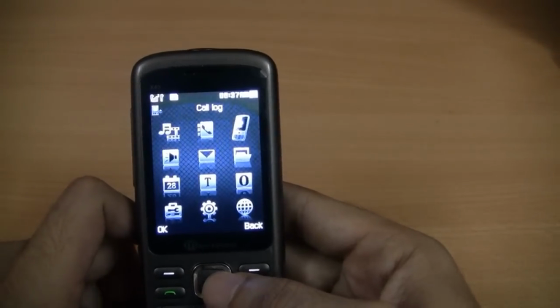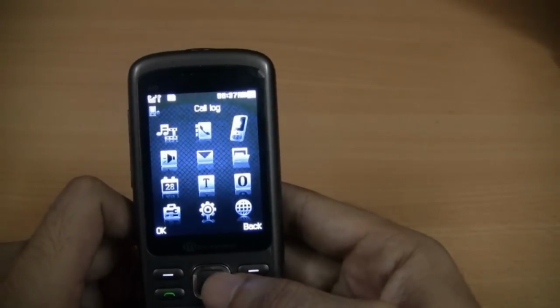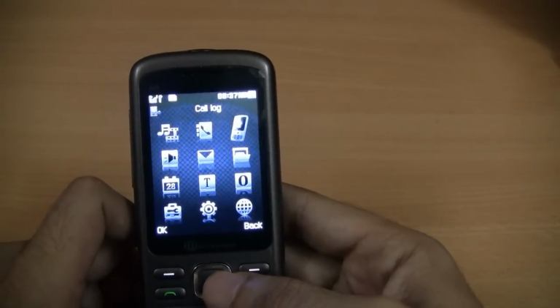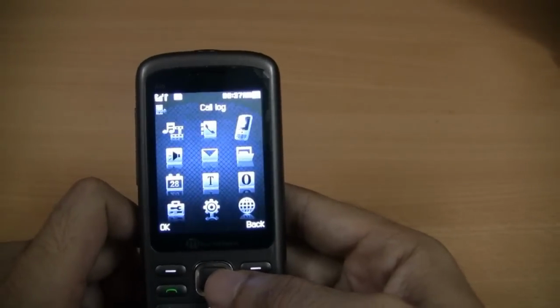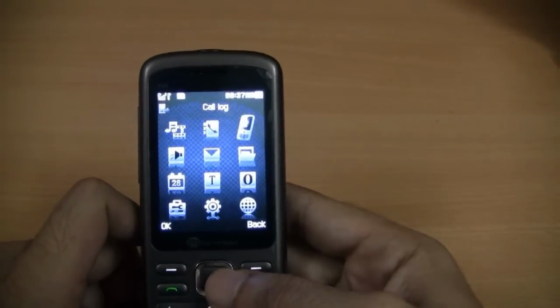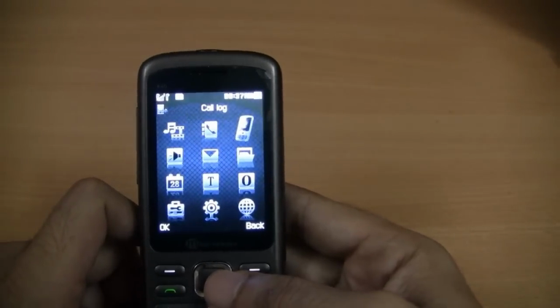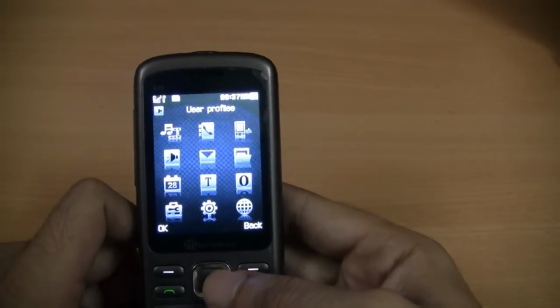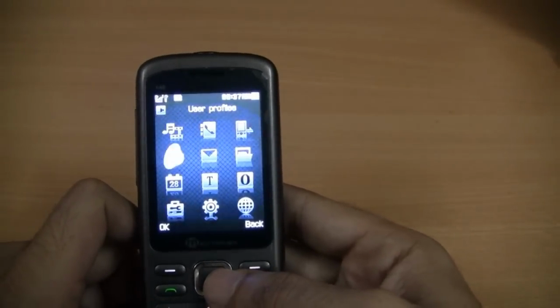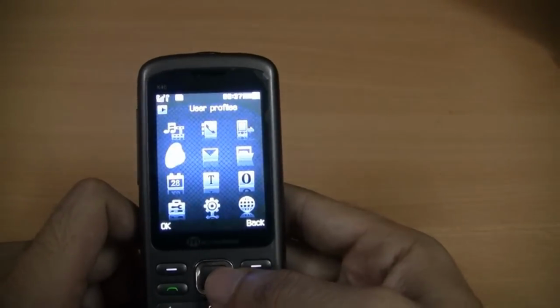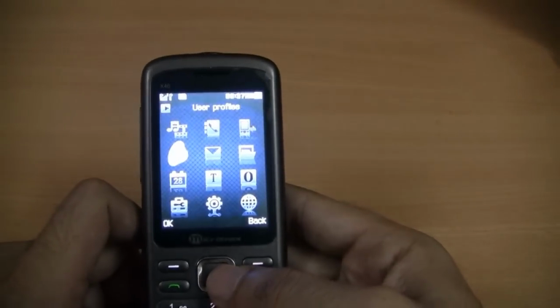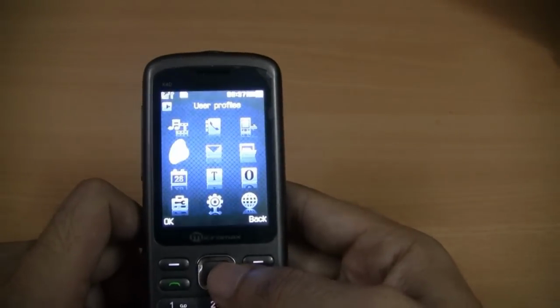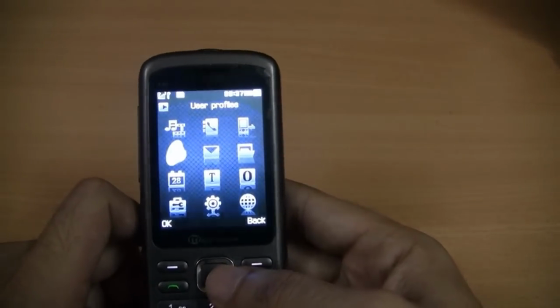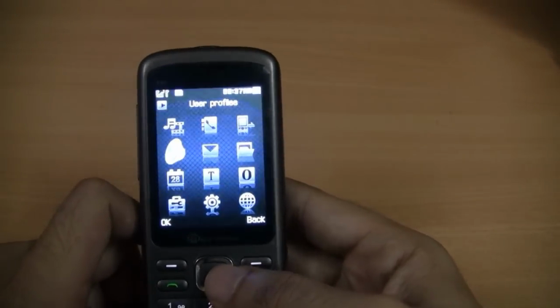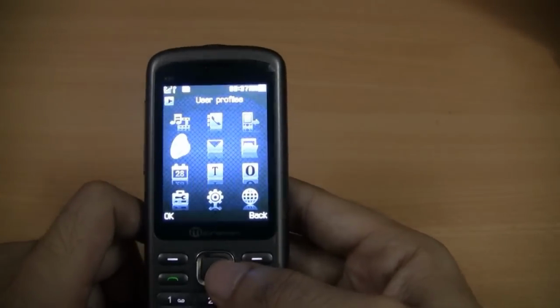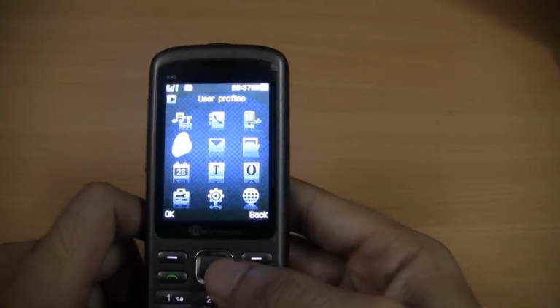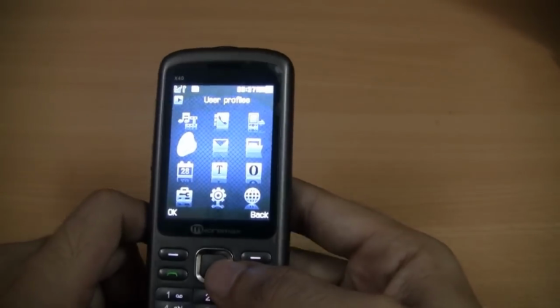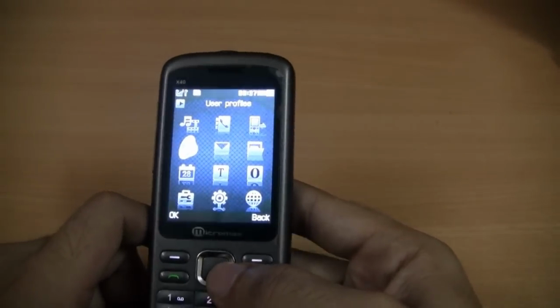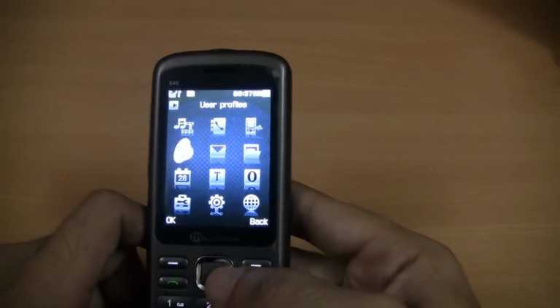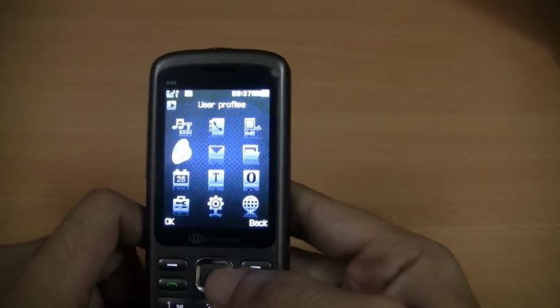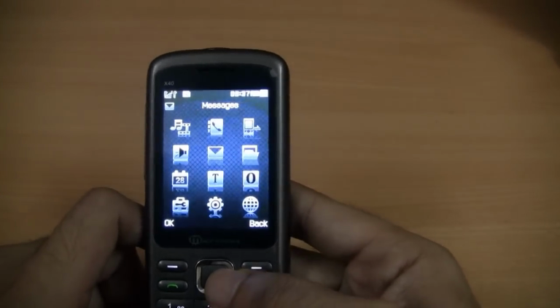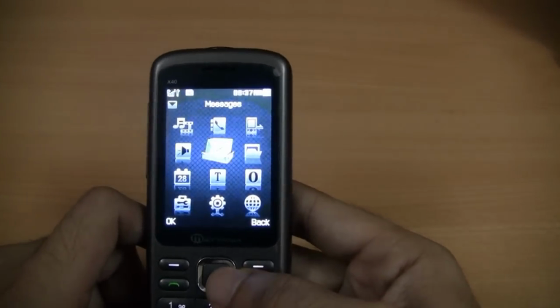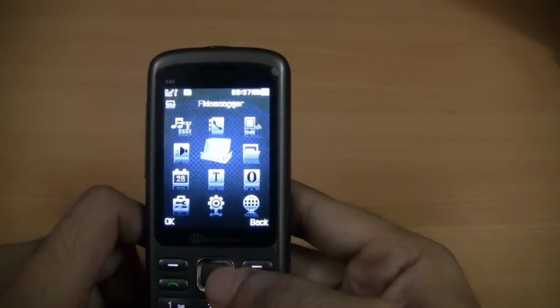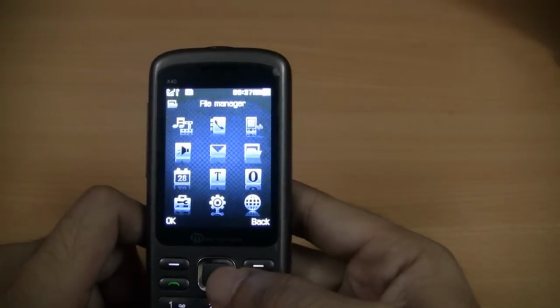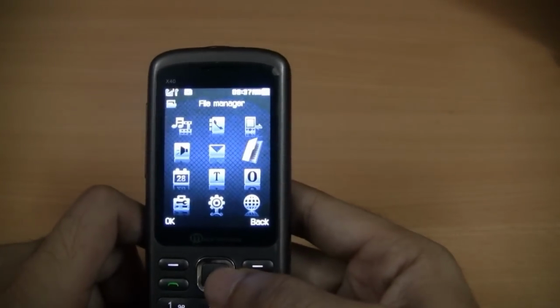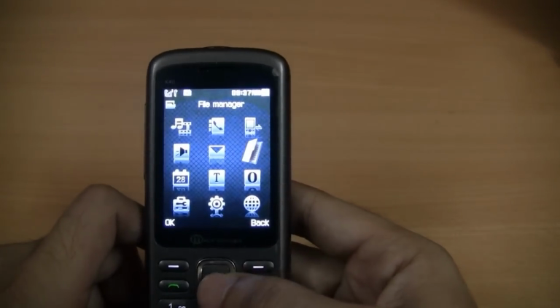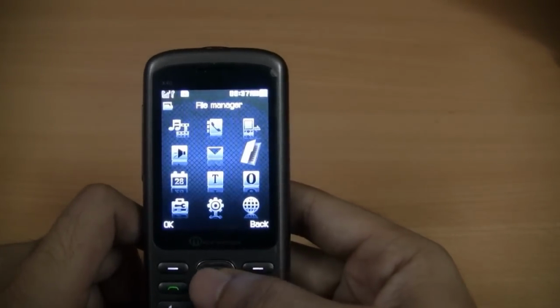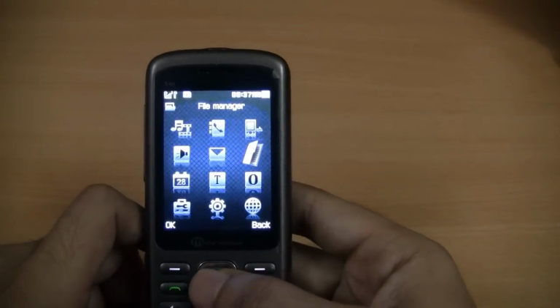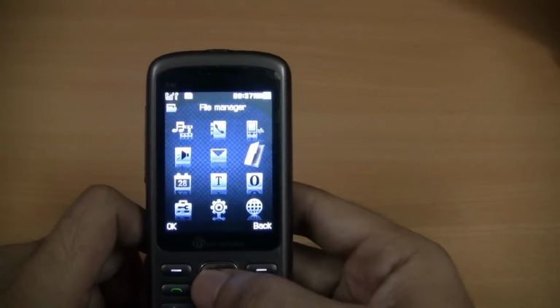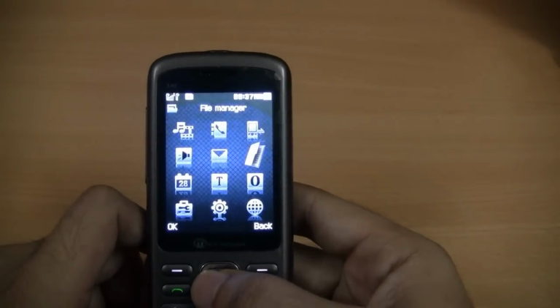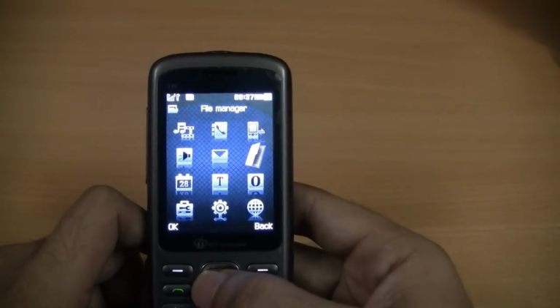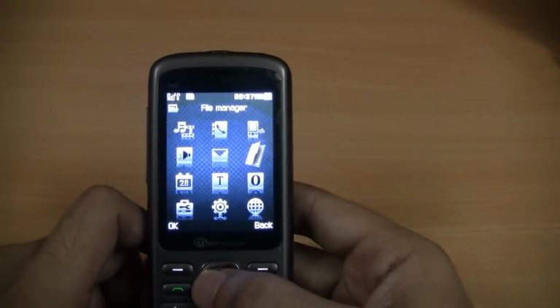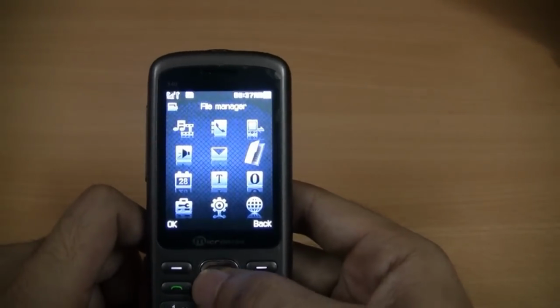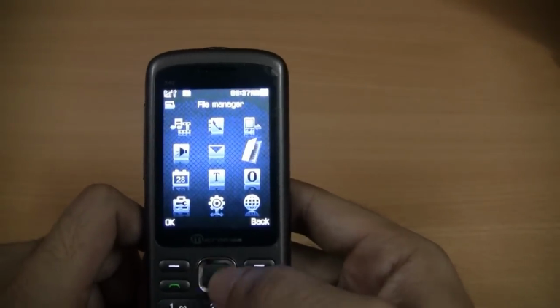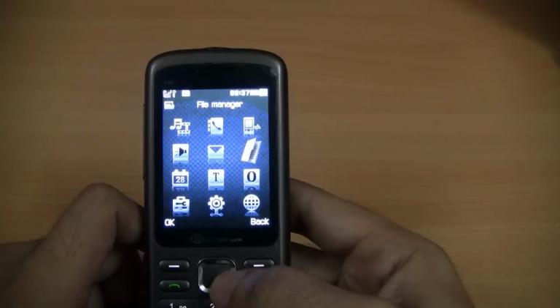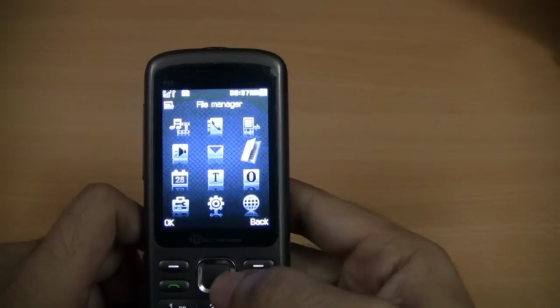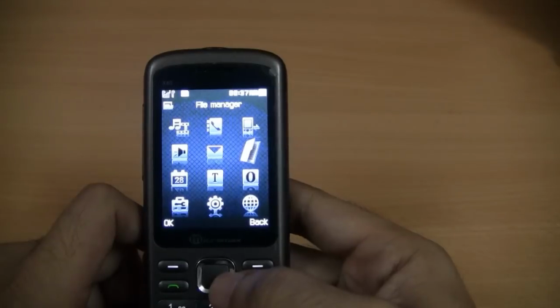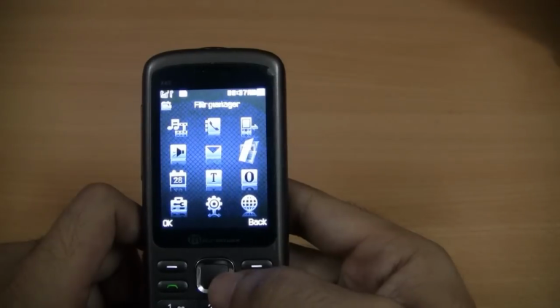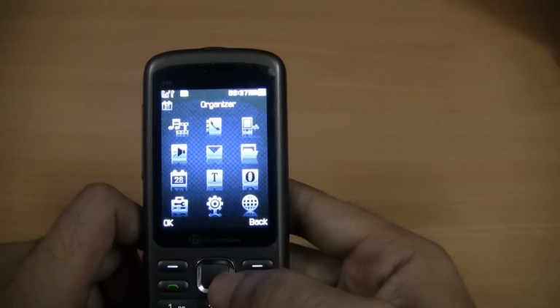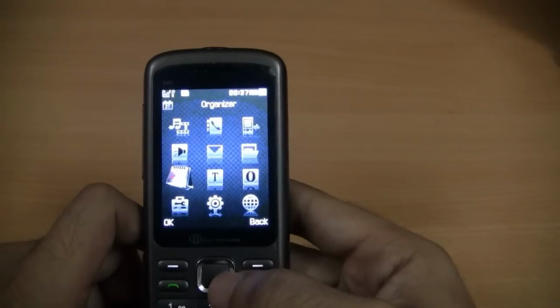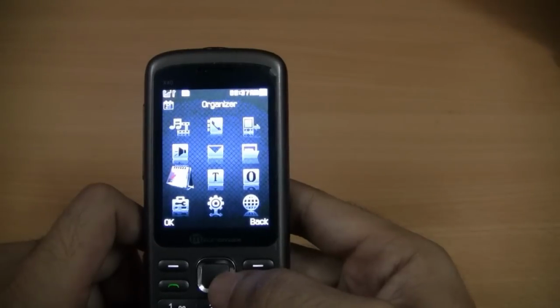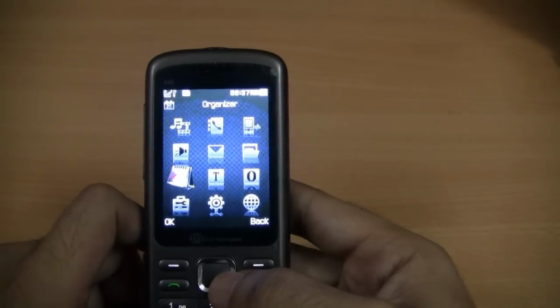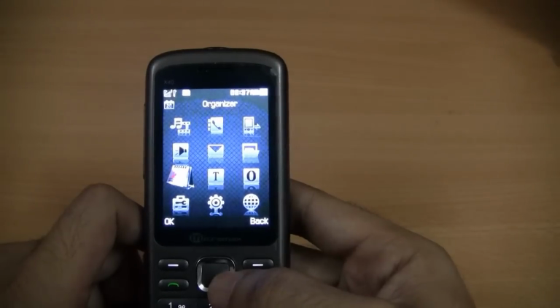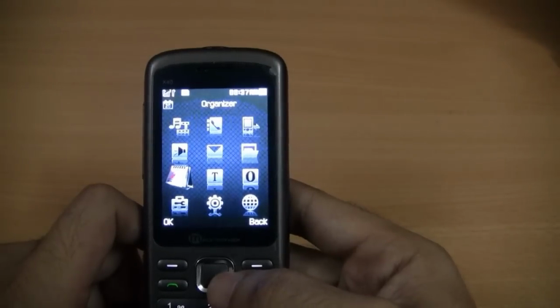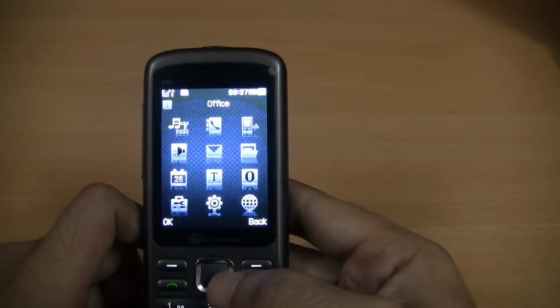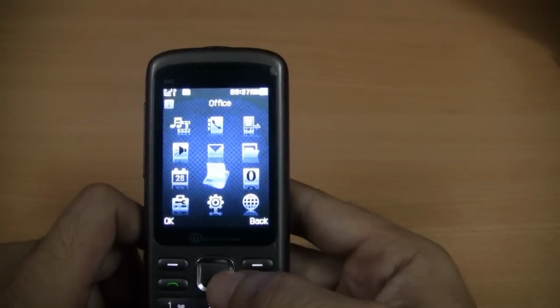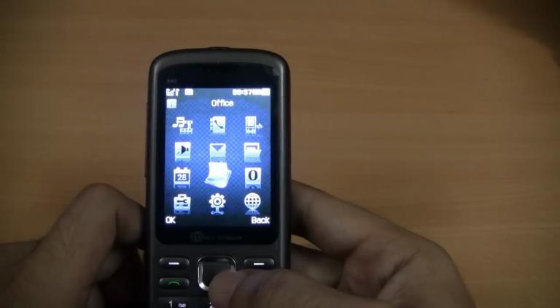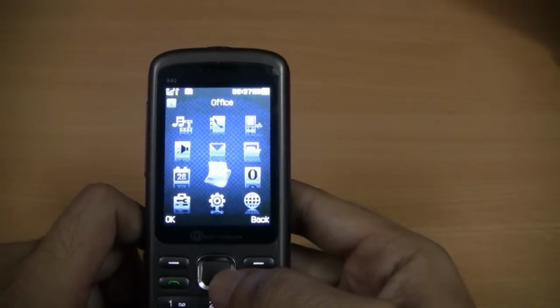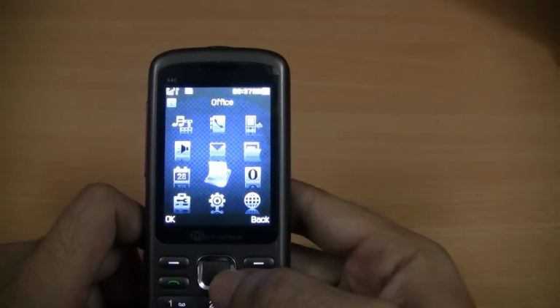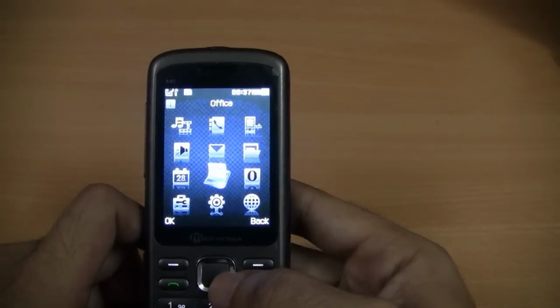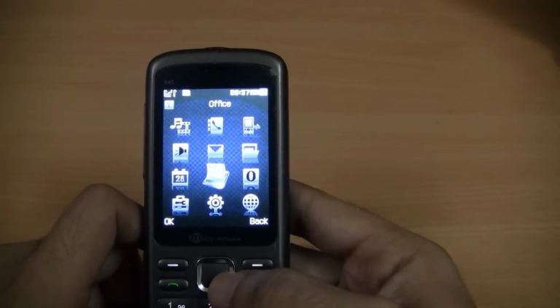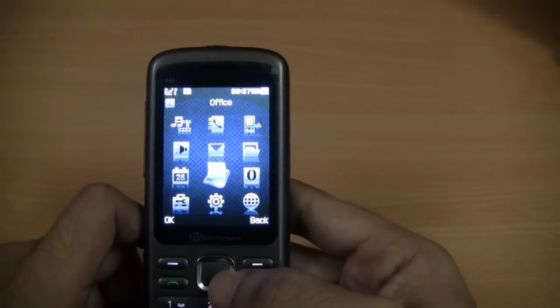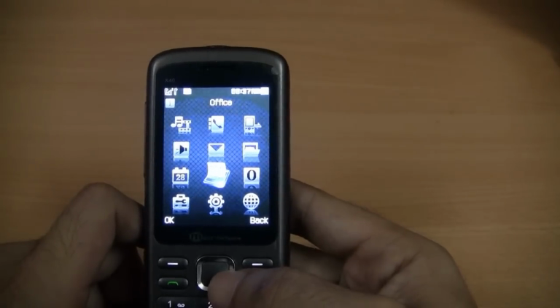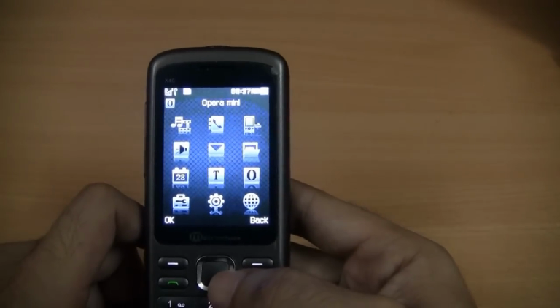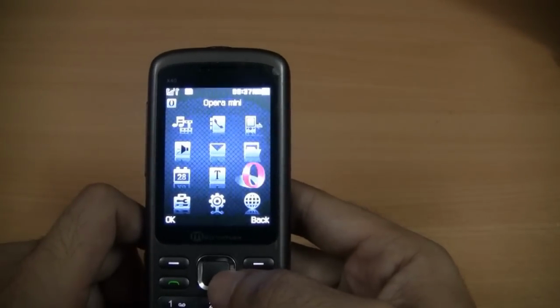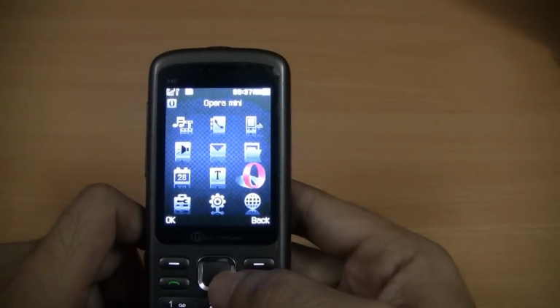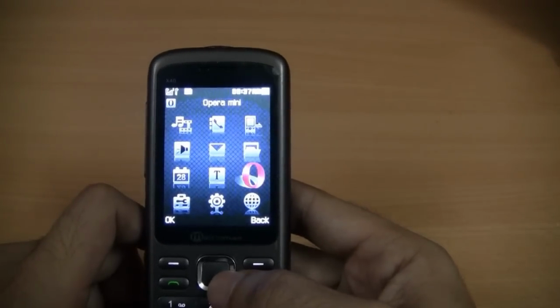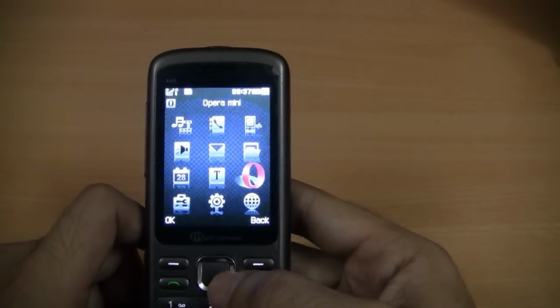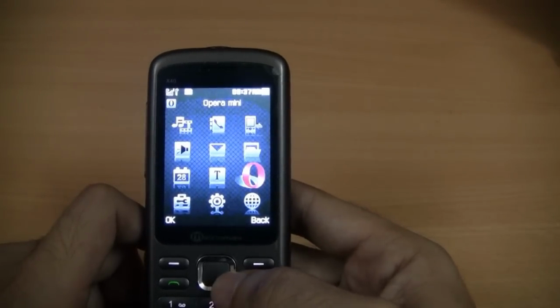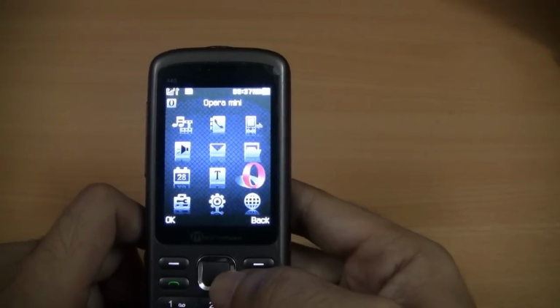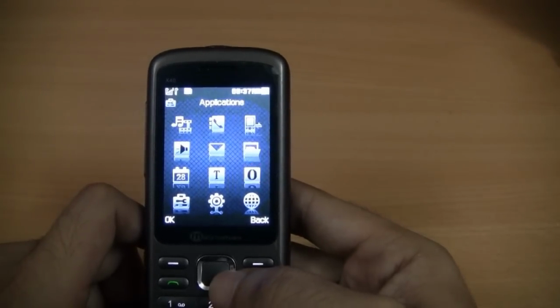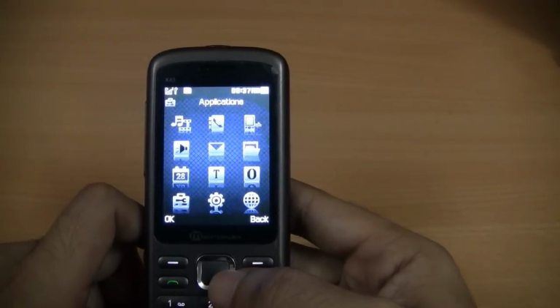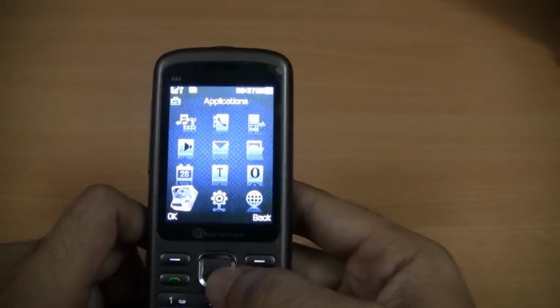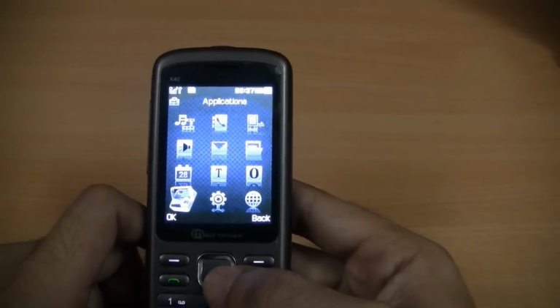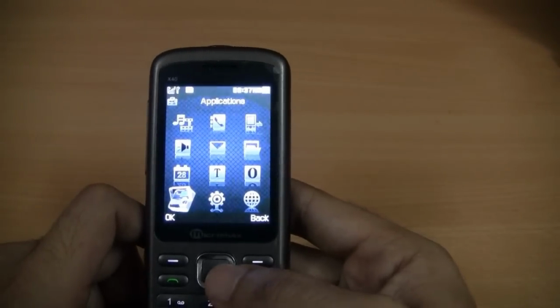Let's take a look at the menu. It has a fairly simple easy to navigate menu like you have in other, I would say, Chinese phones.